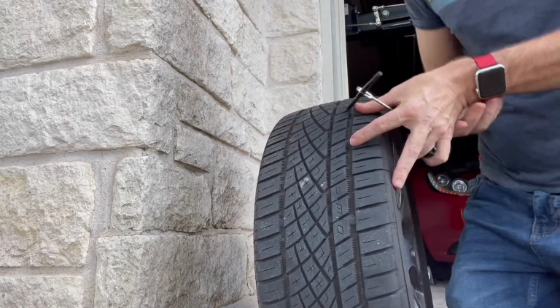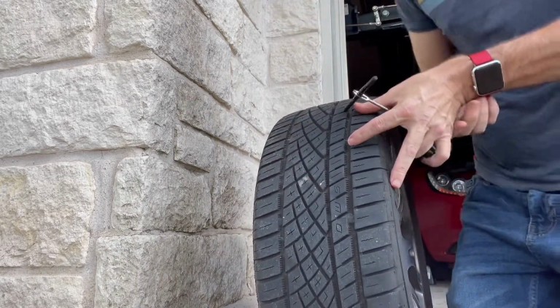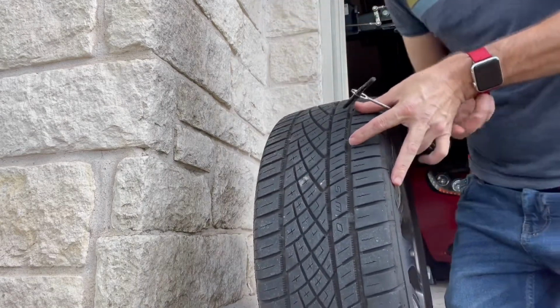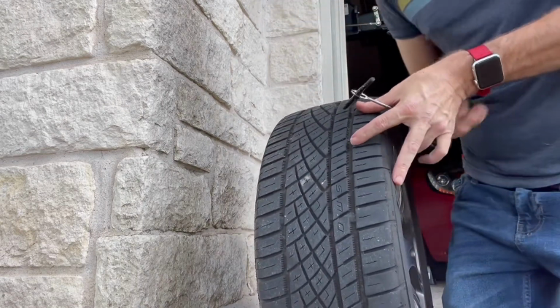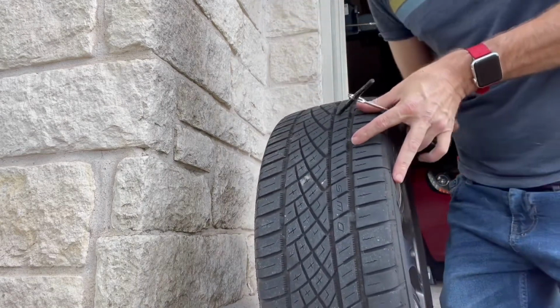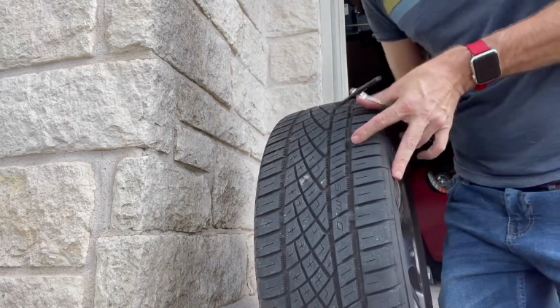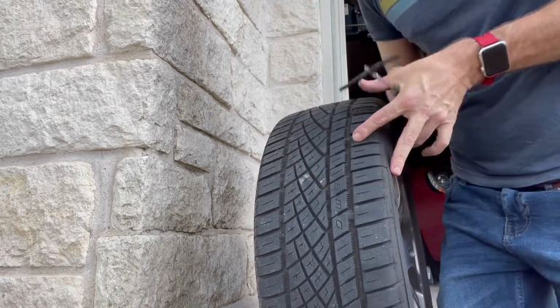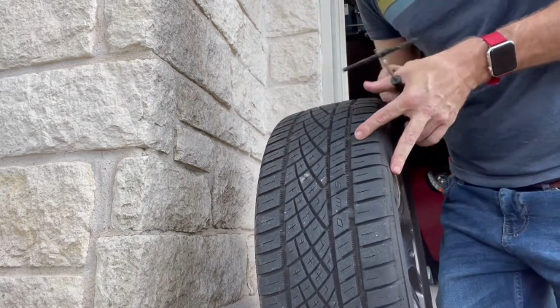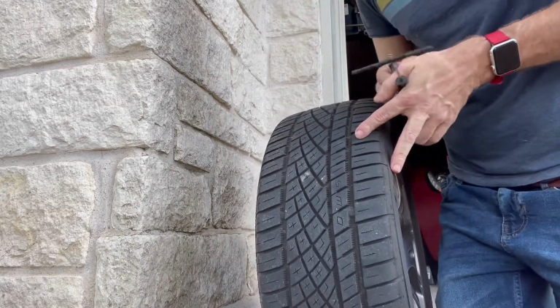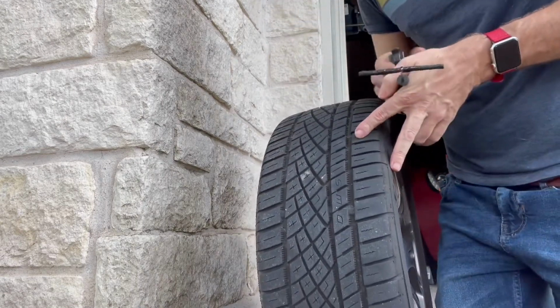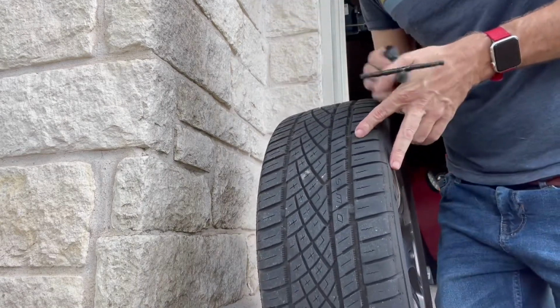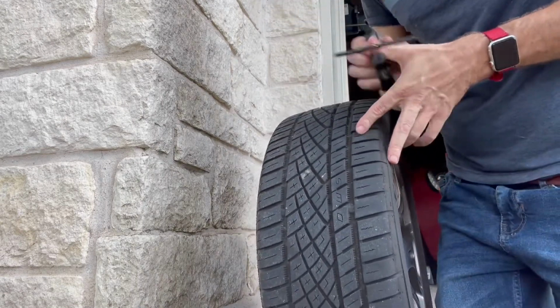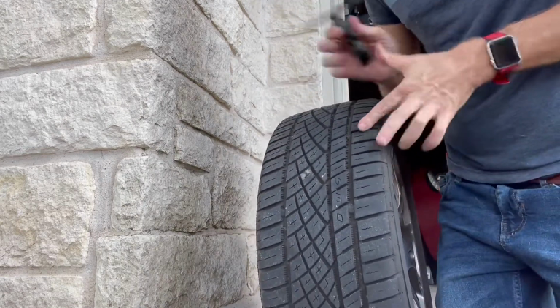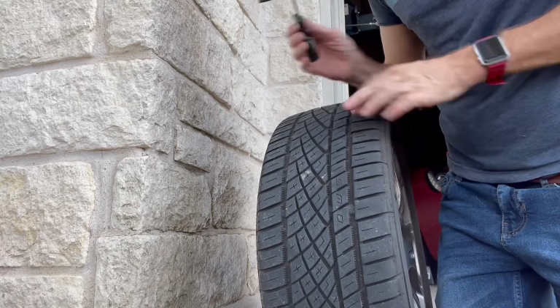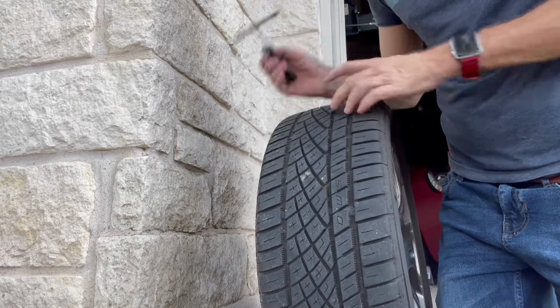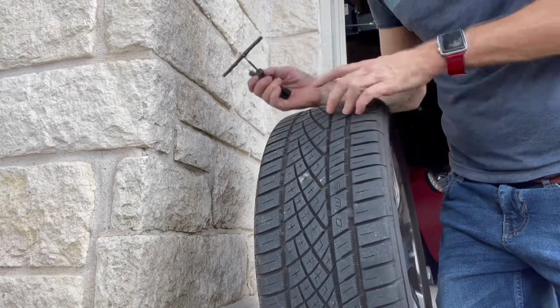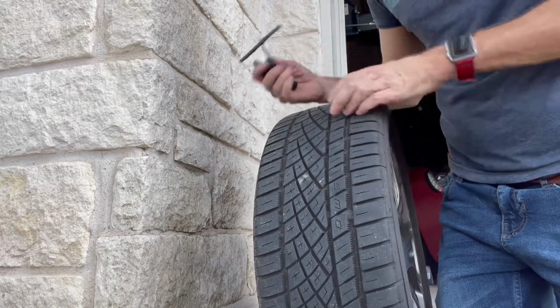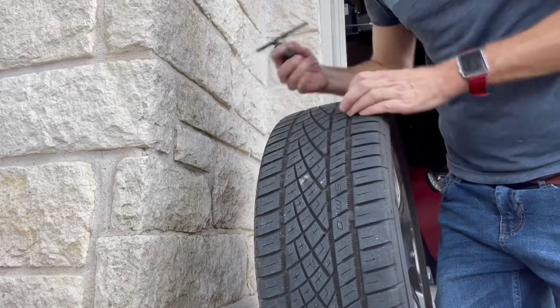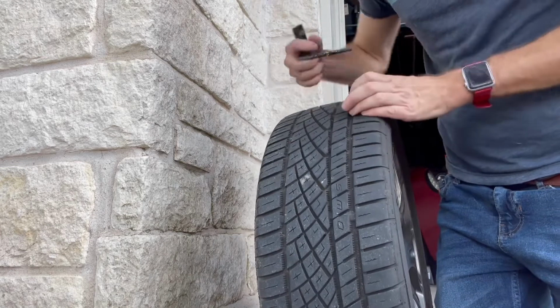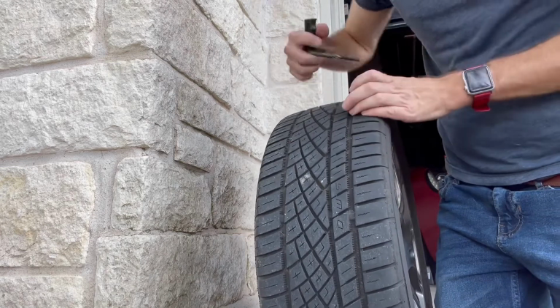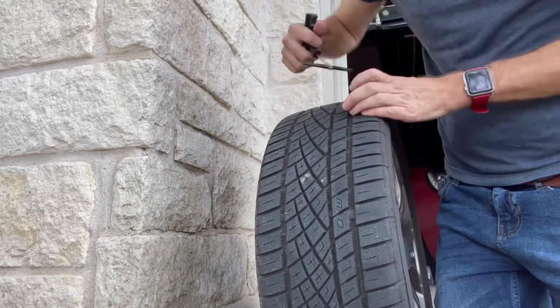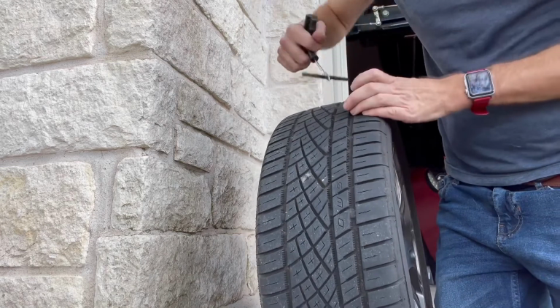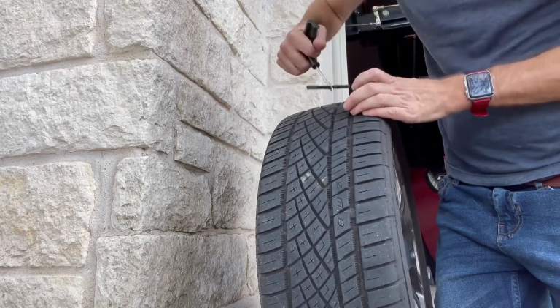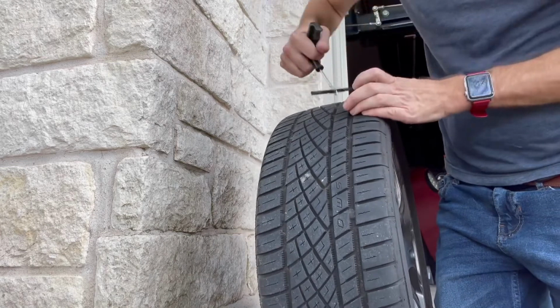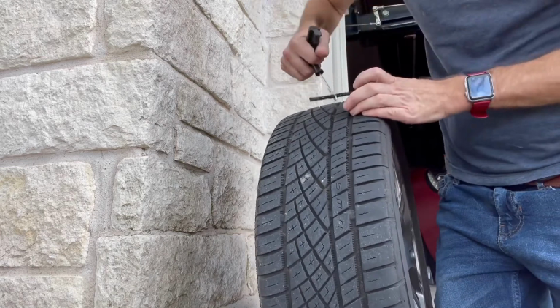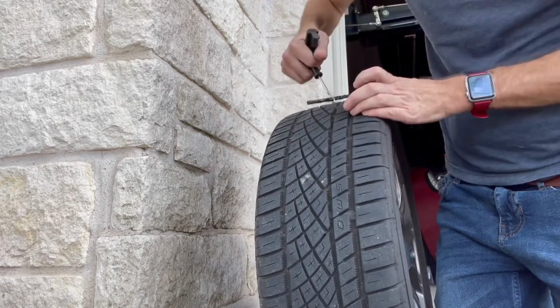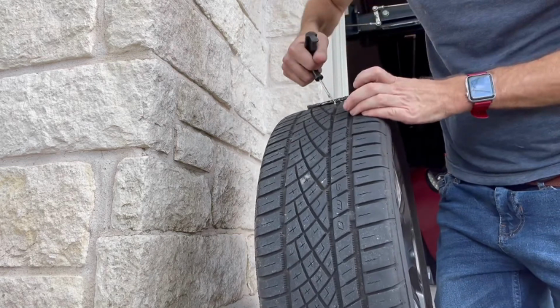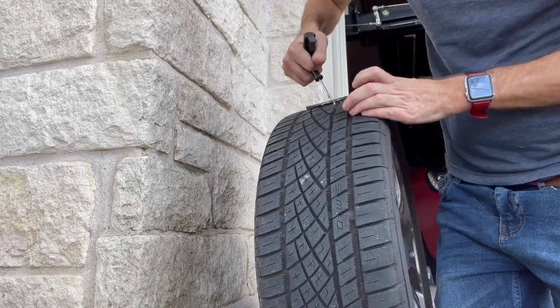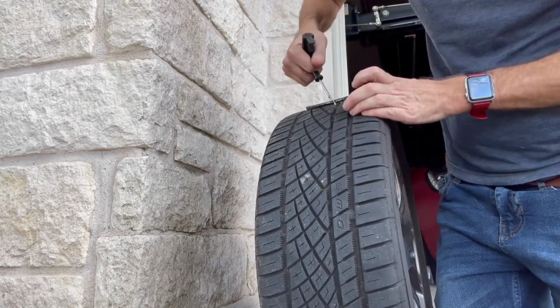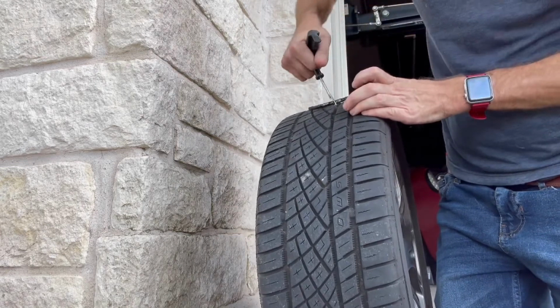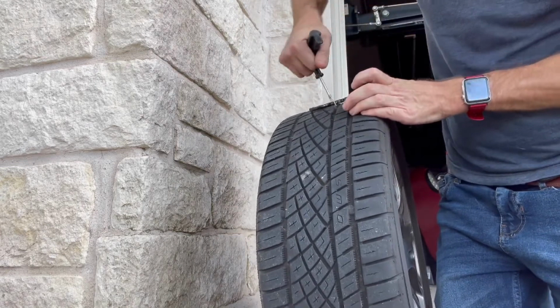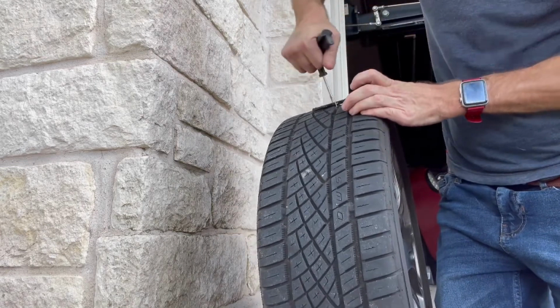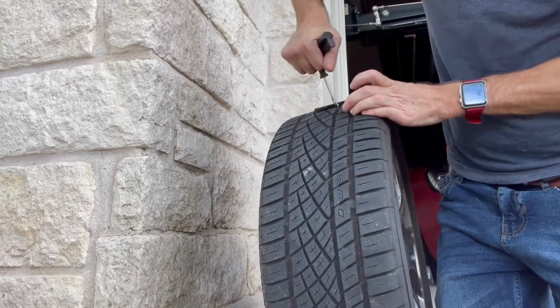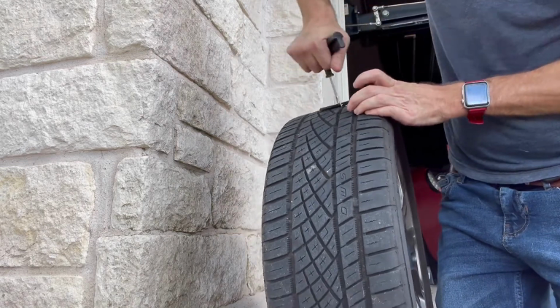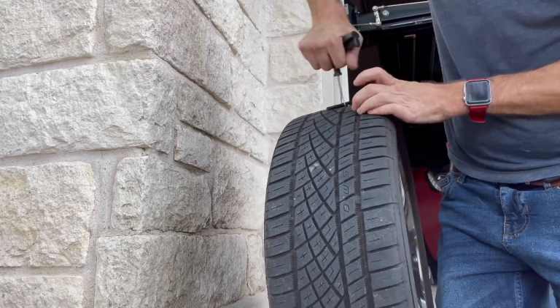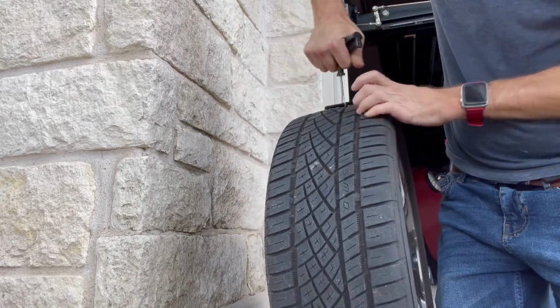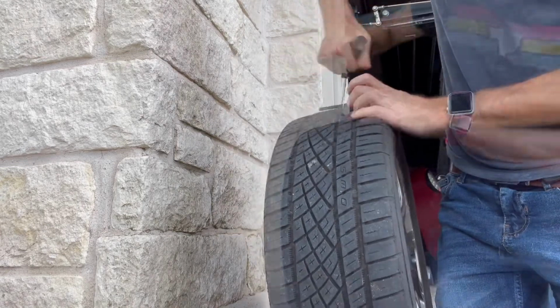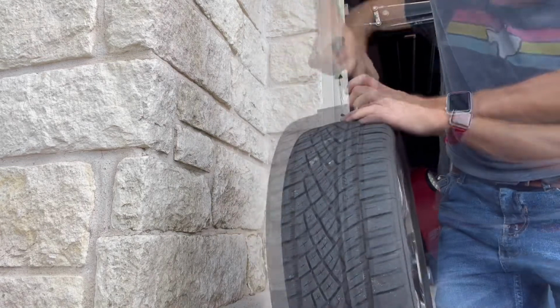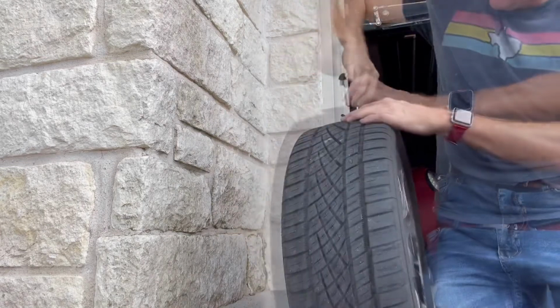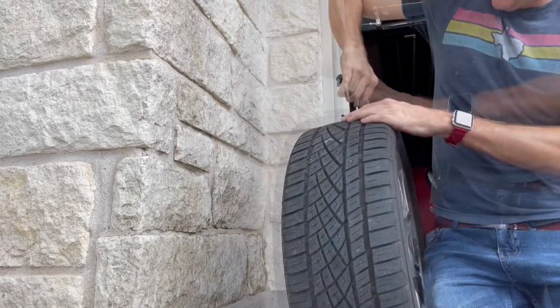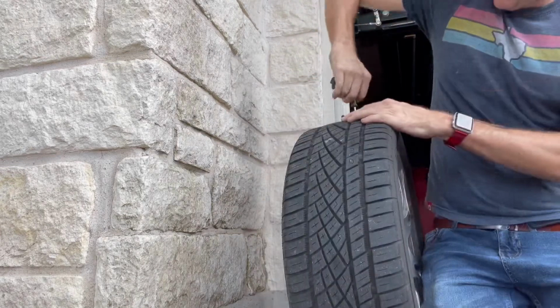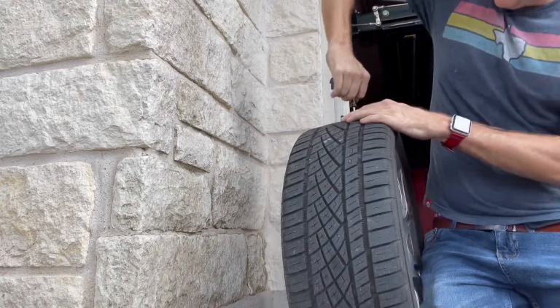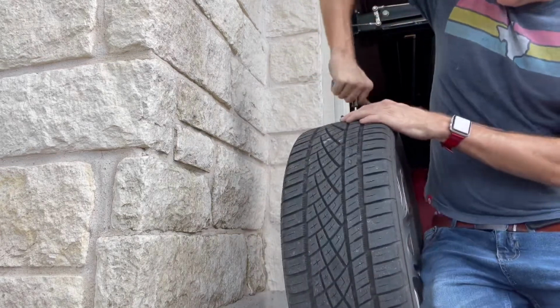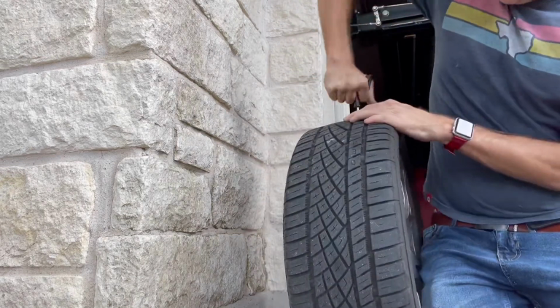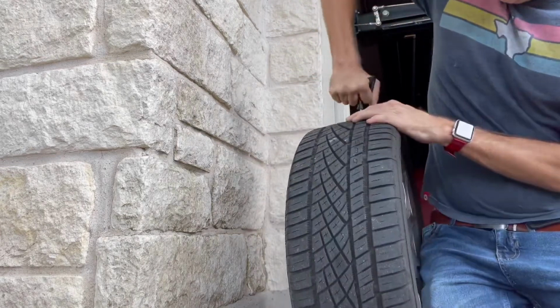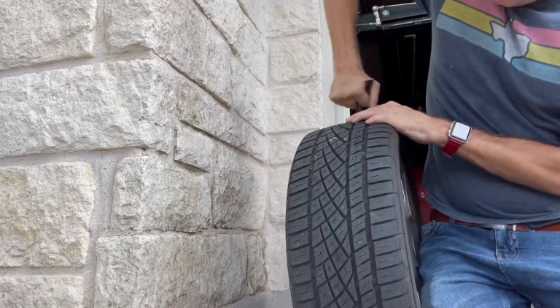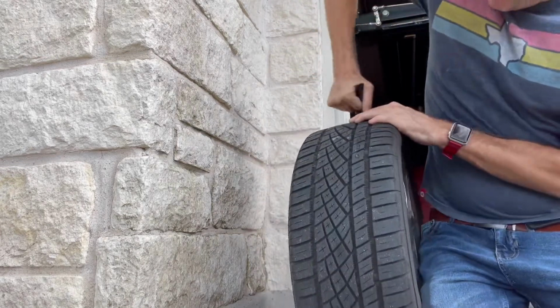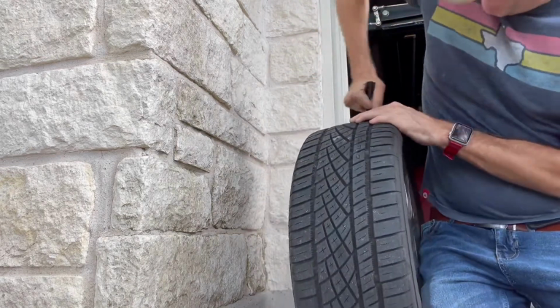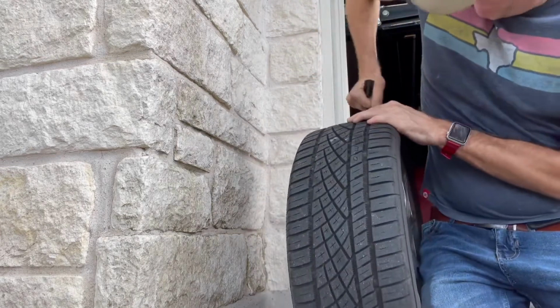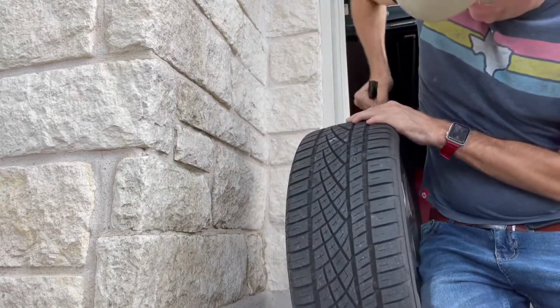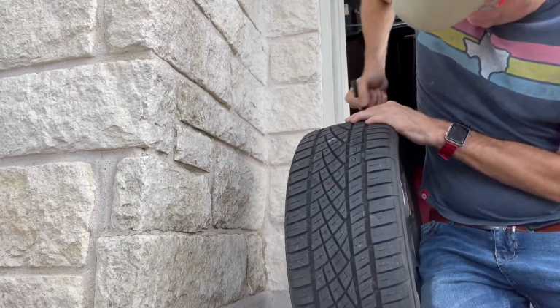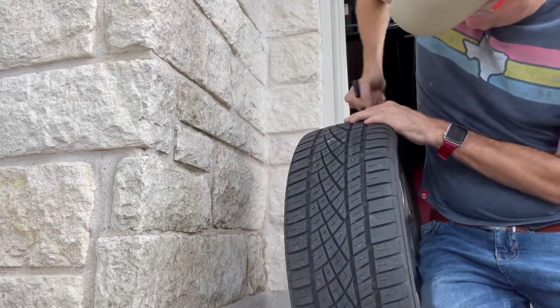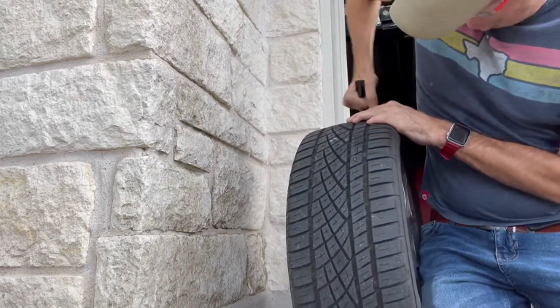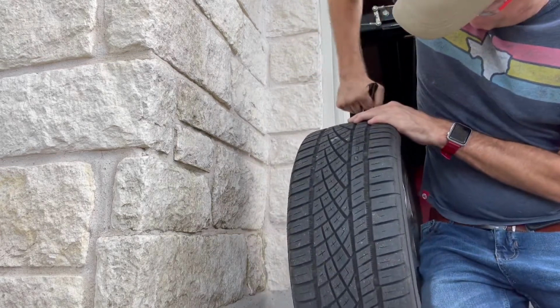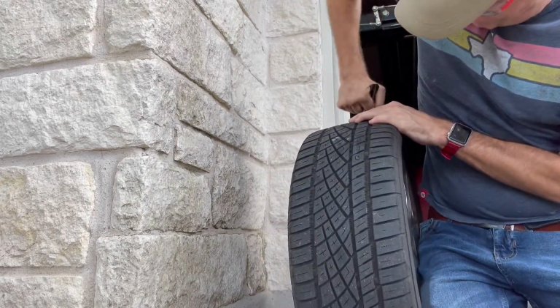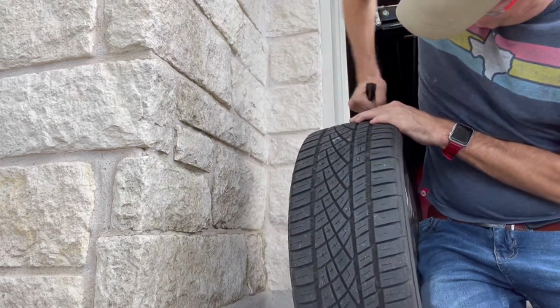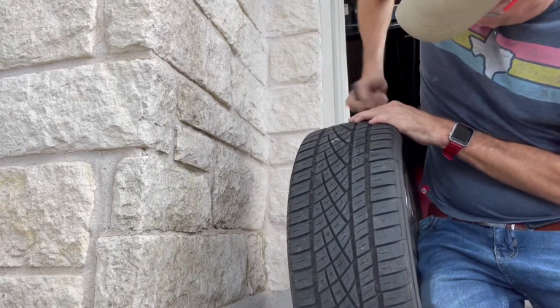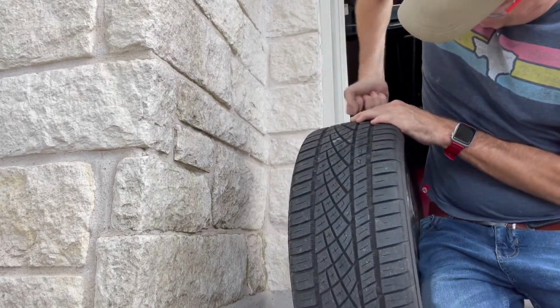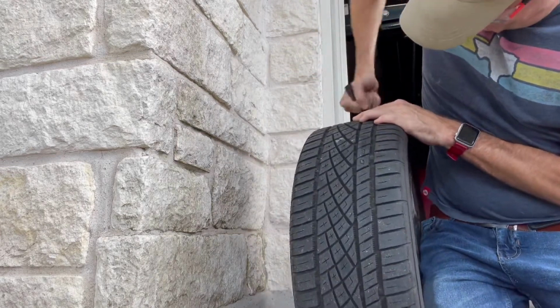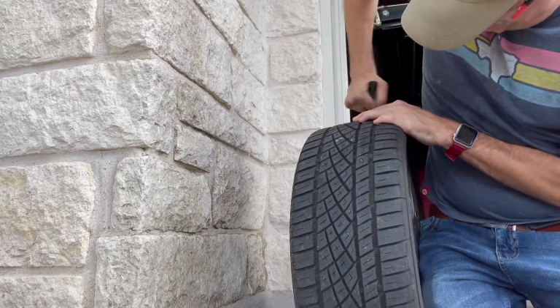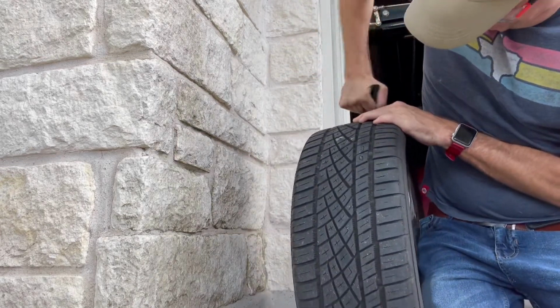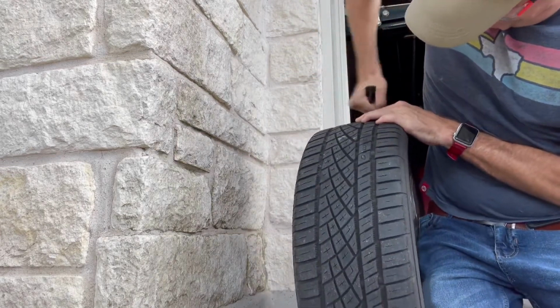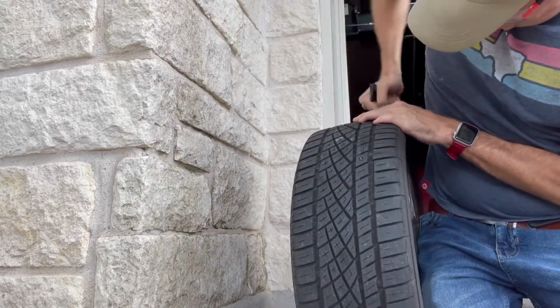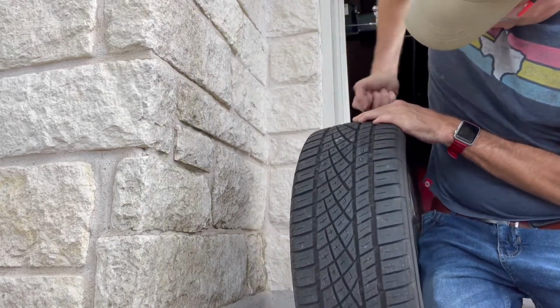Now it's time to insert the rubber plug into the hole. It's quite tough — you'll have to wrestle it in there.